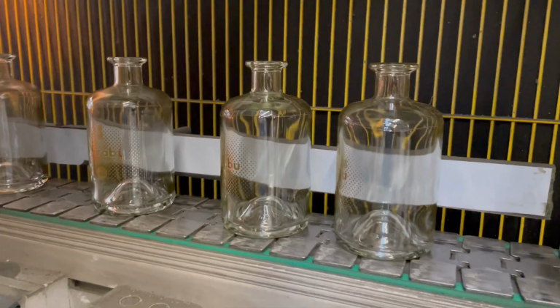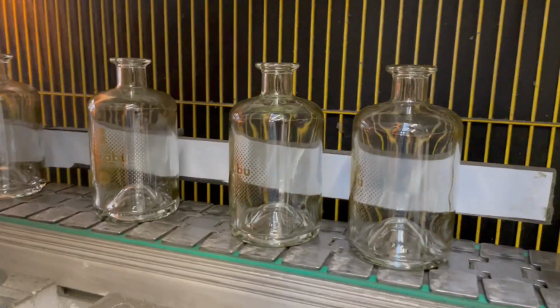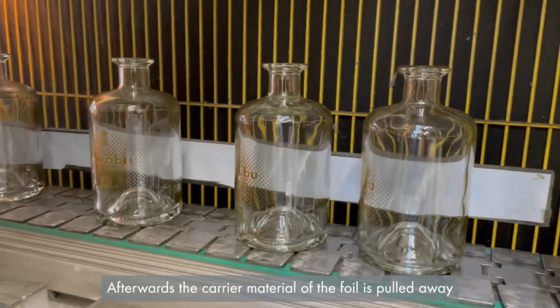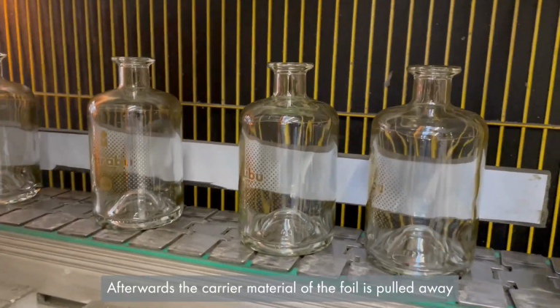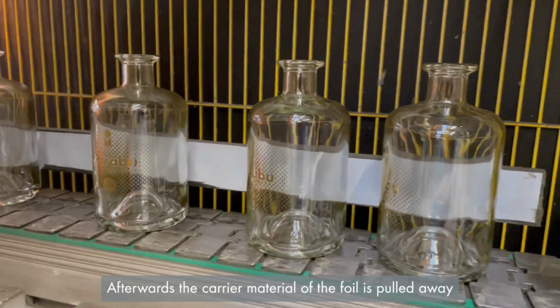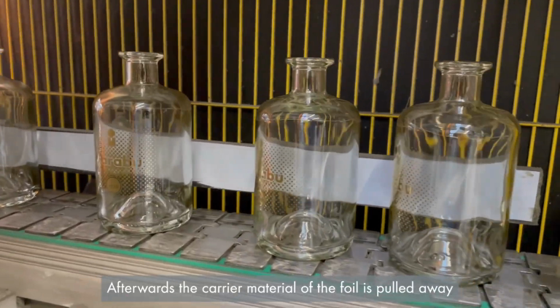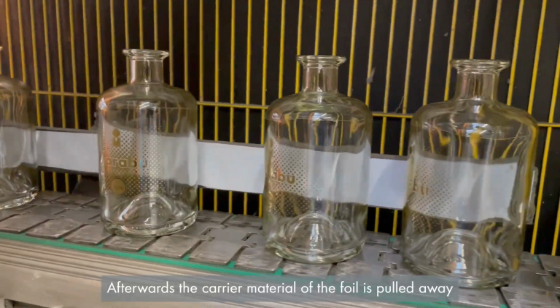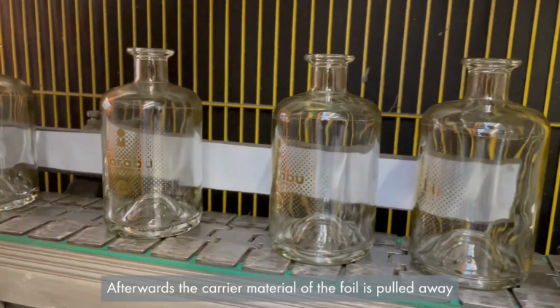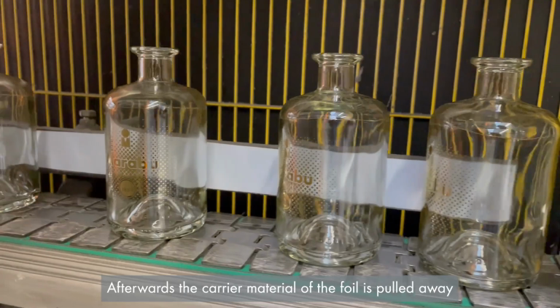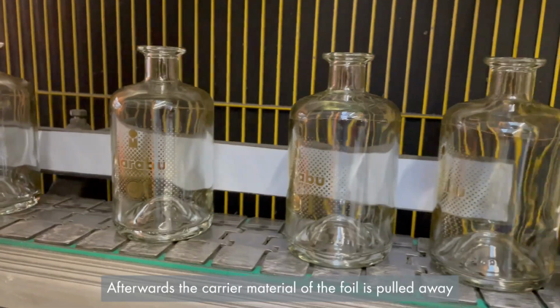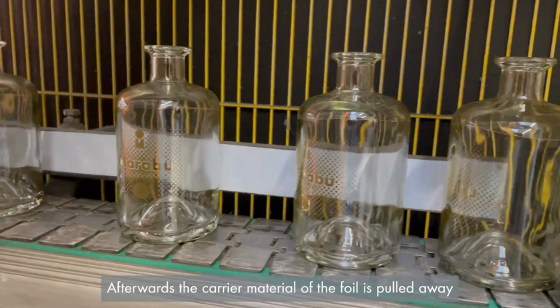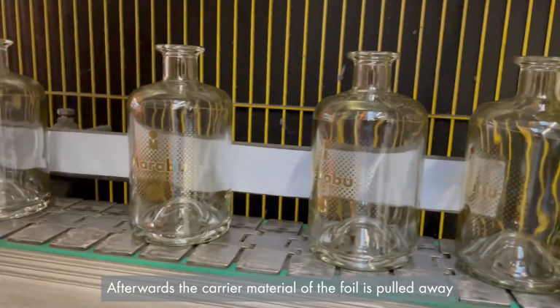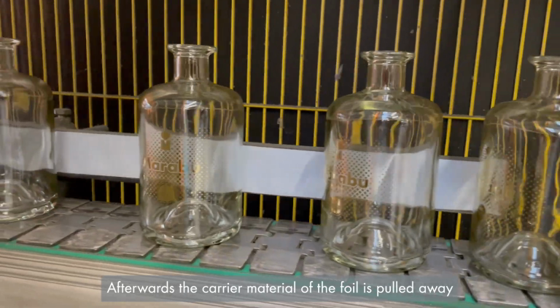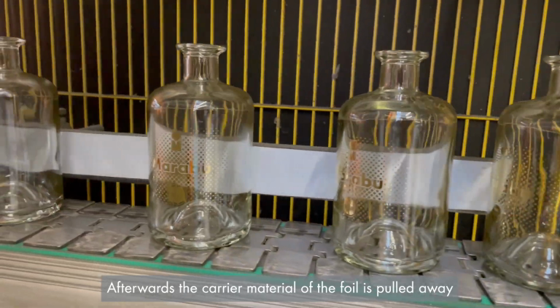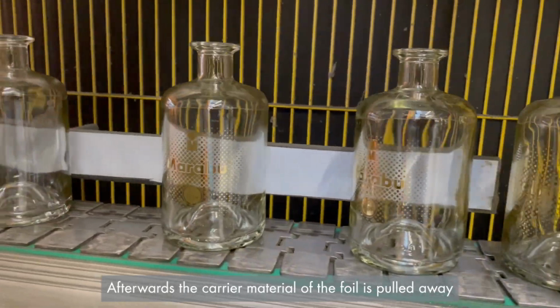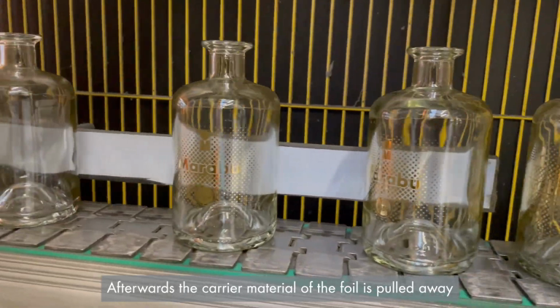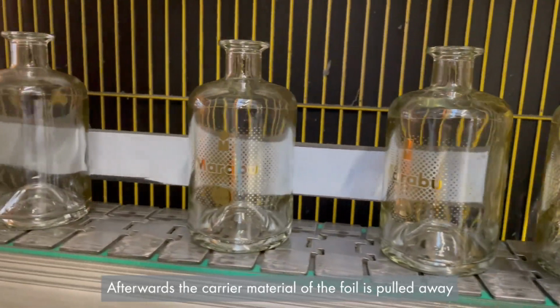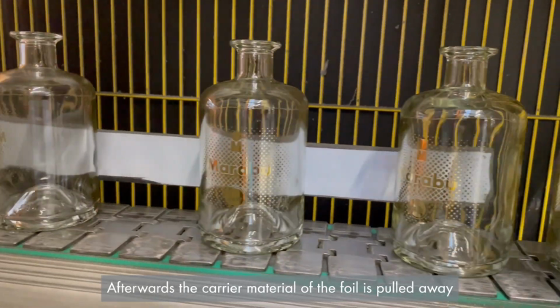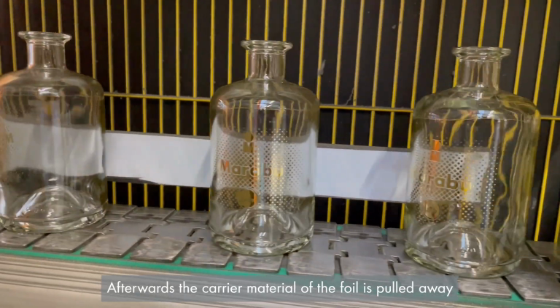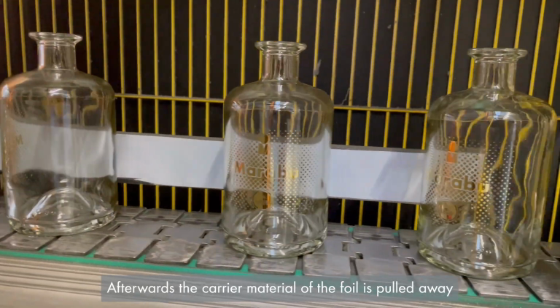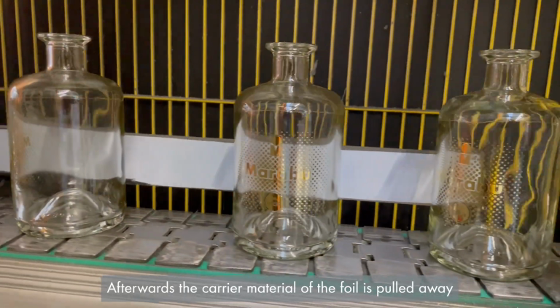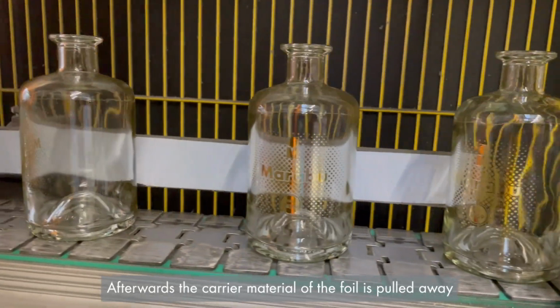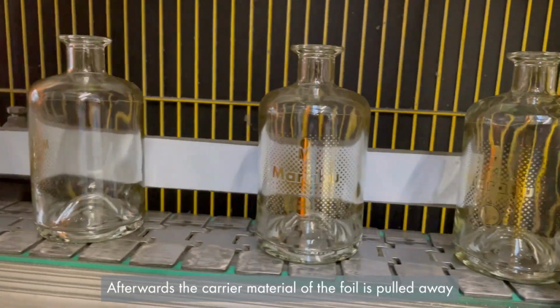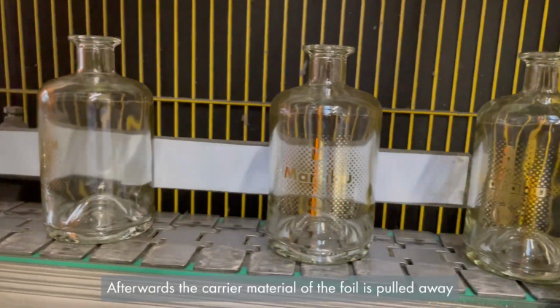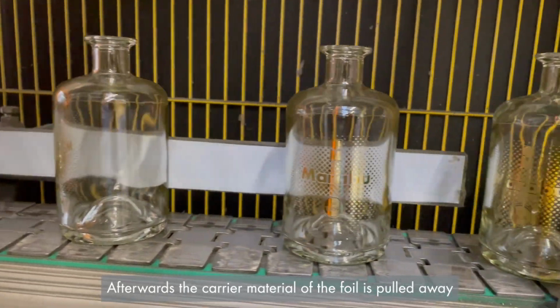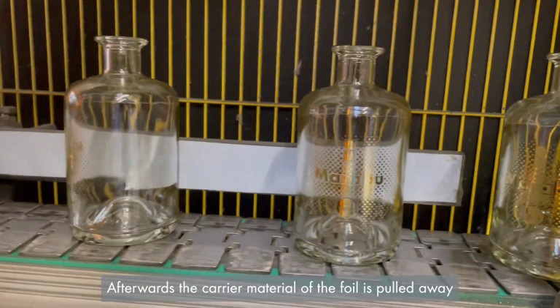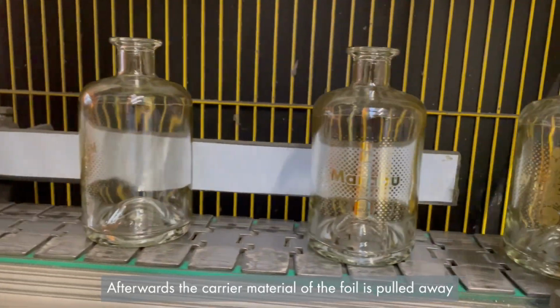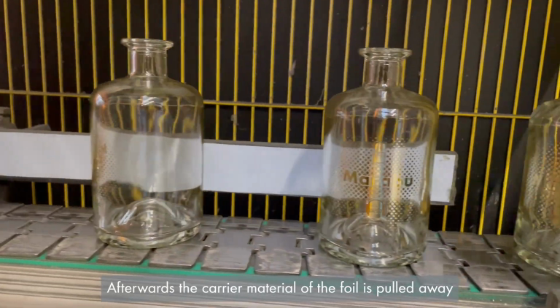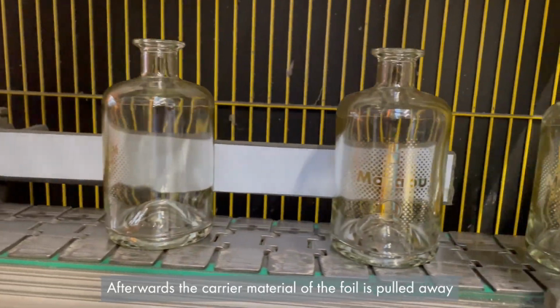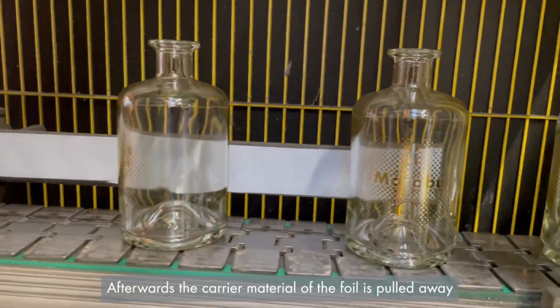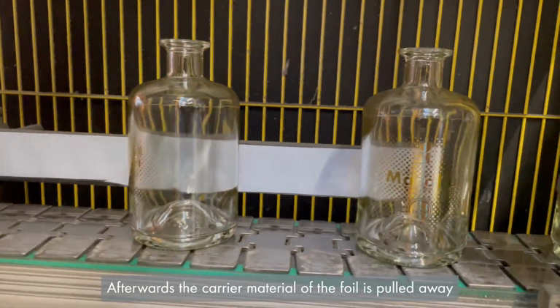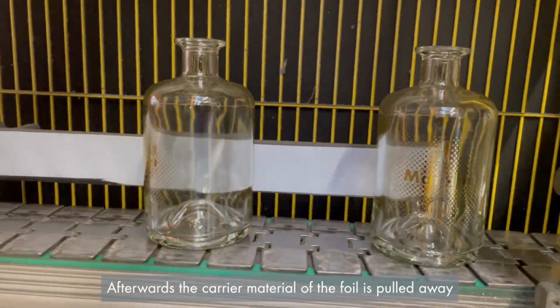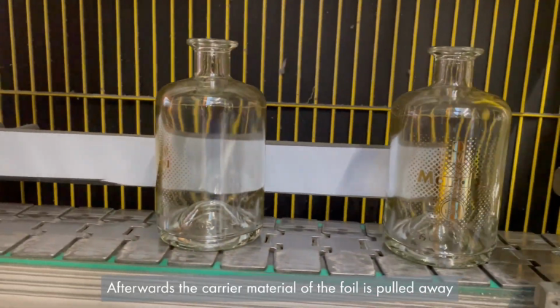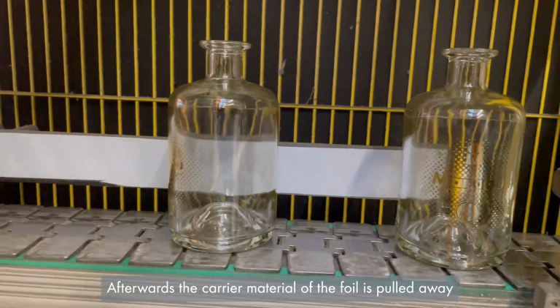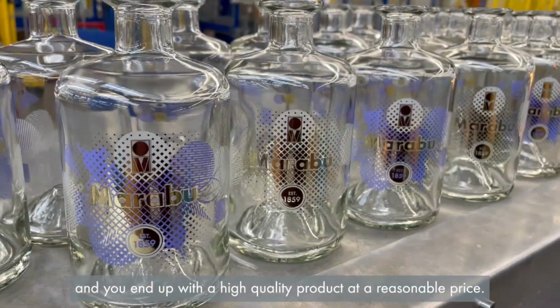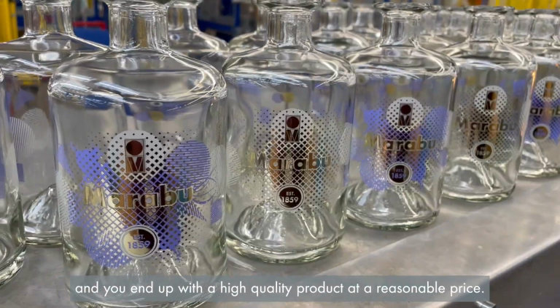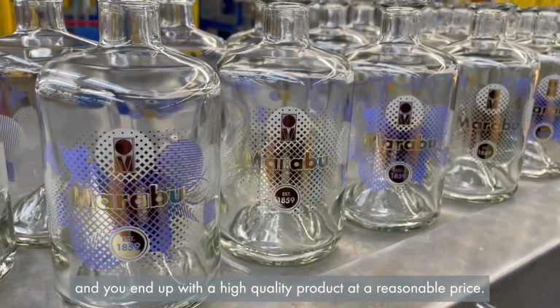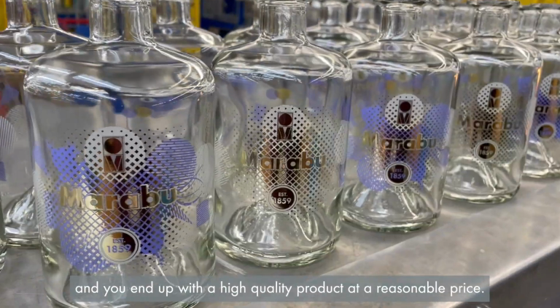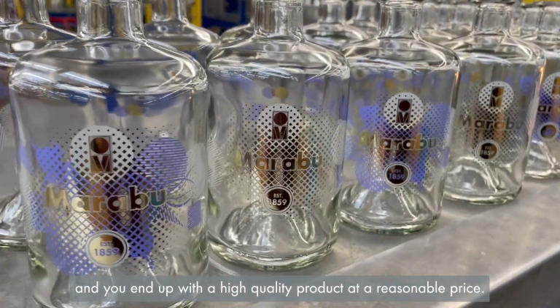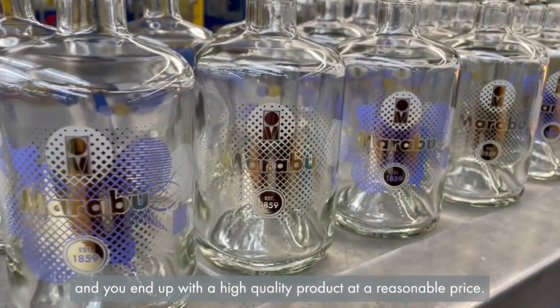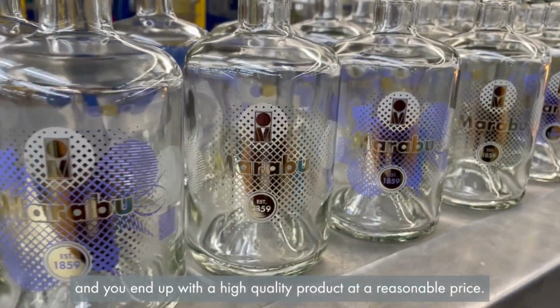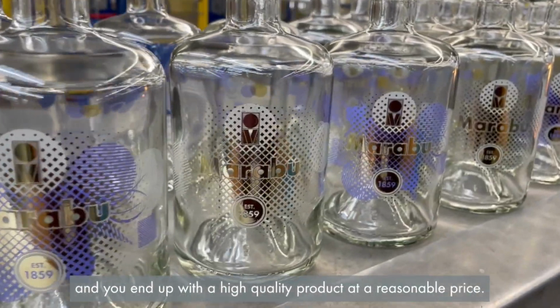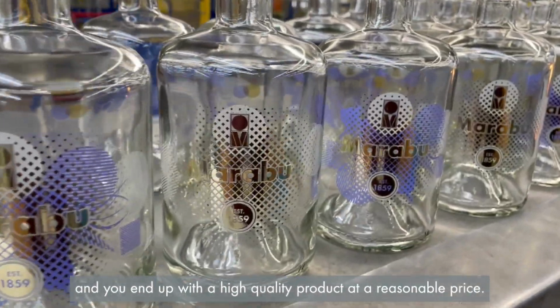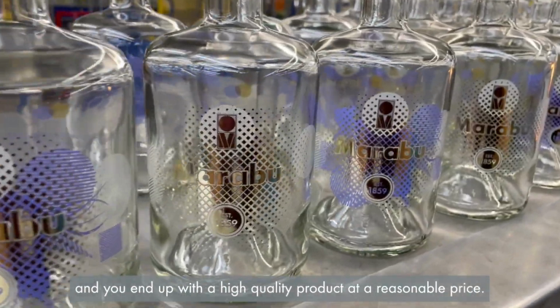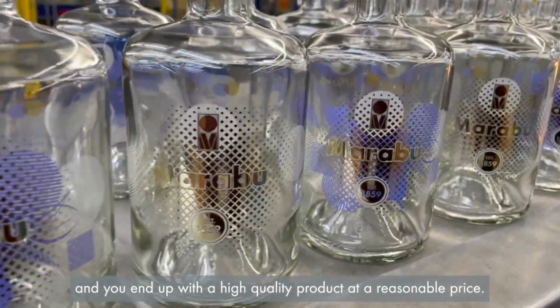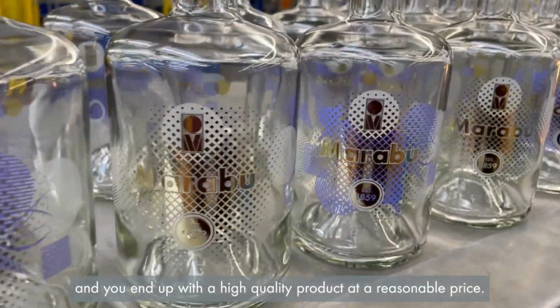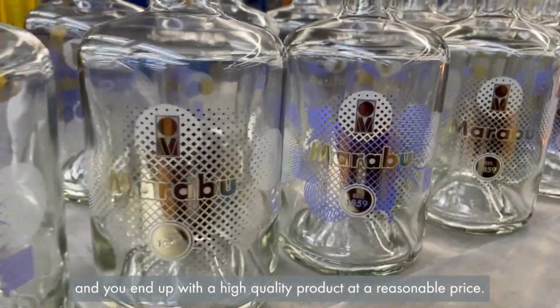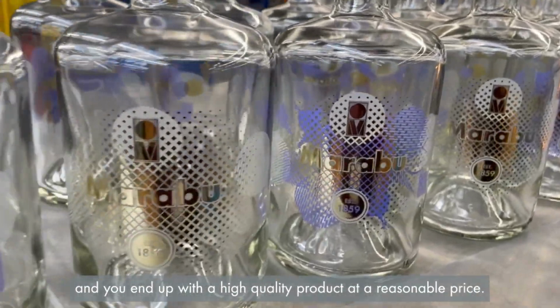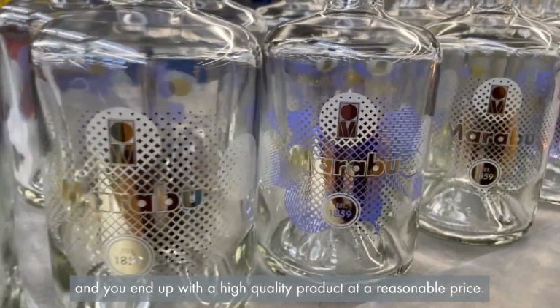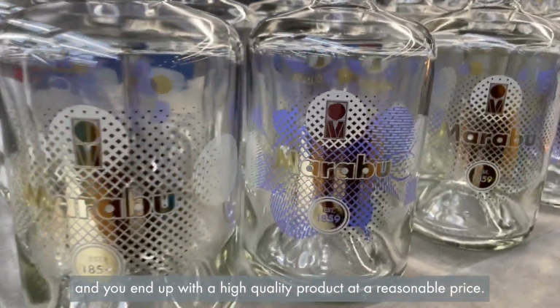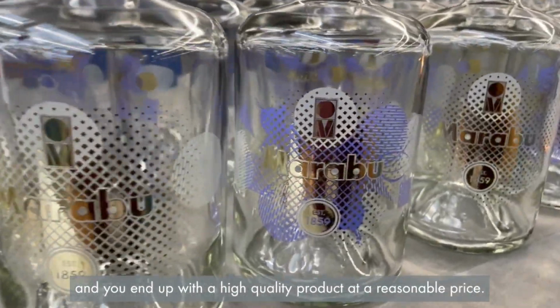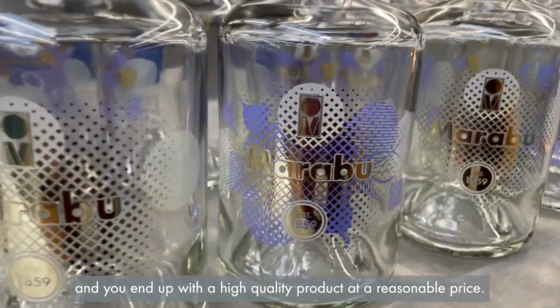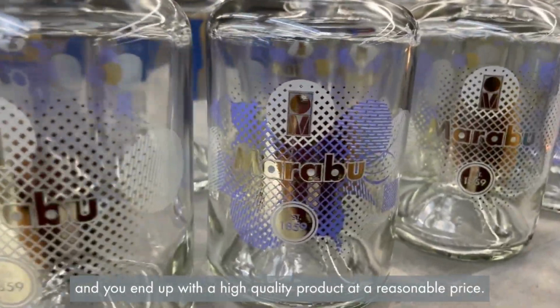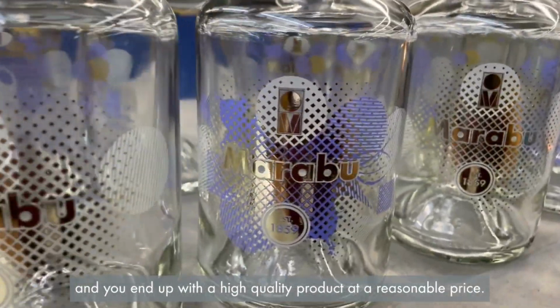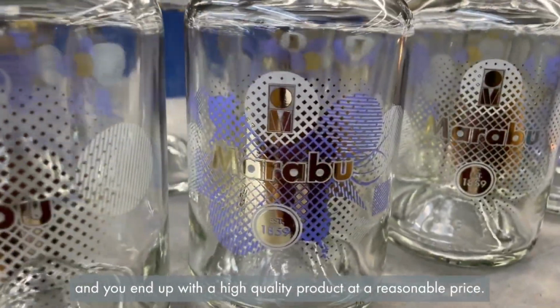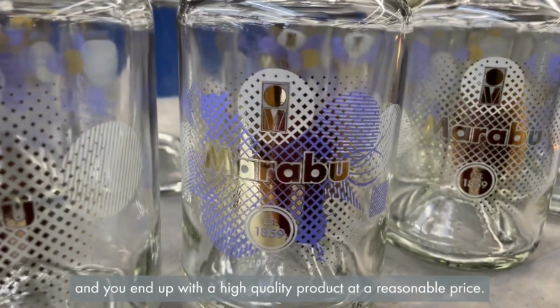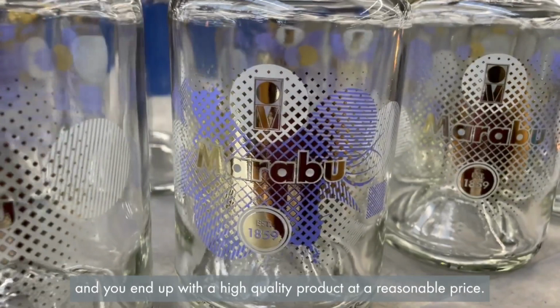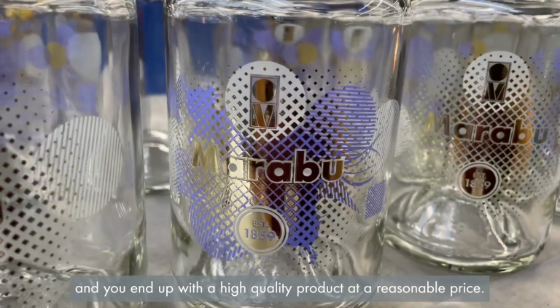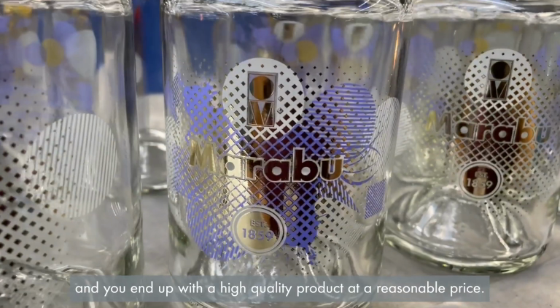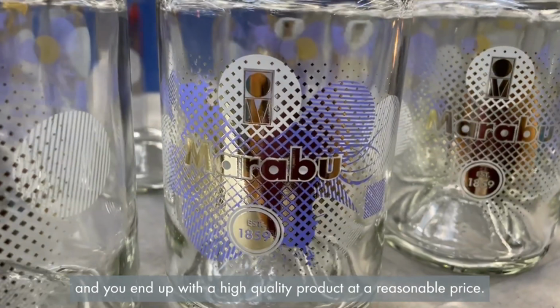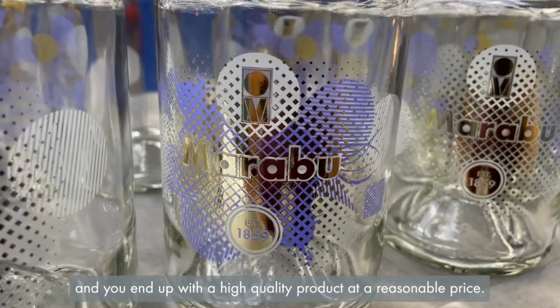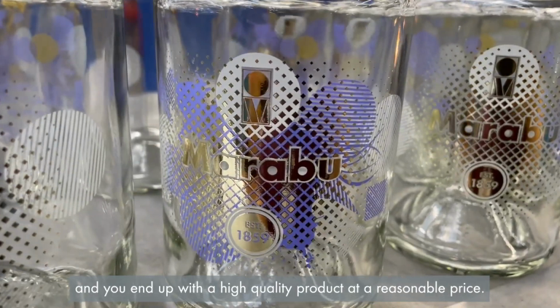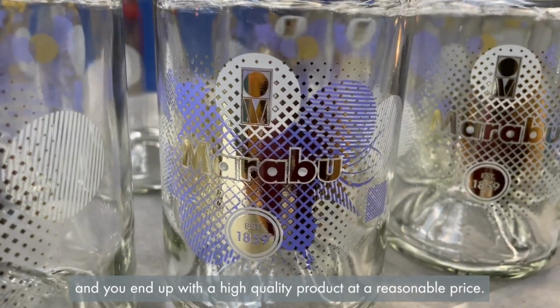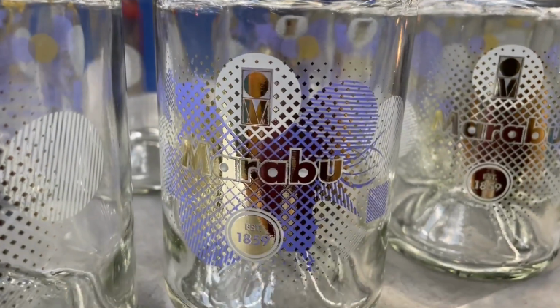Afterwards the carrier material of the foil is pulled away and you end up with a high quality product at a reasonable price.